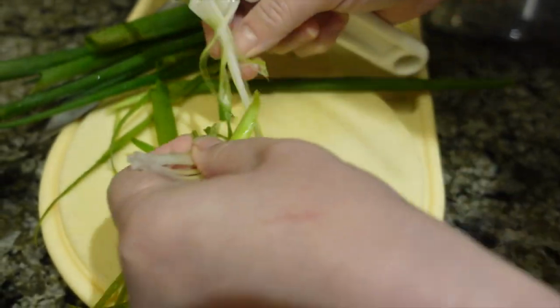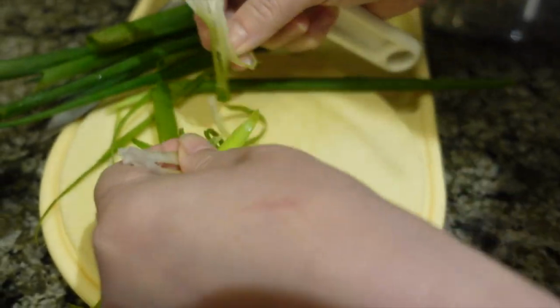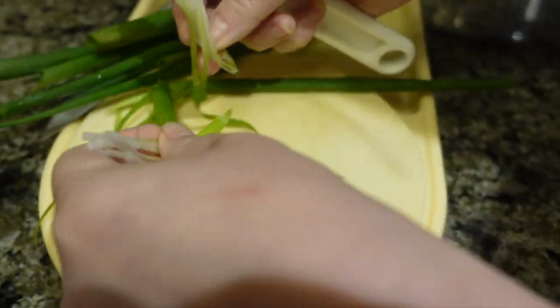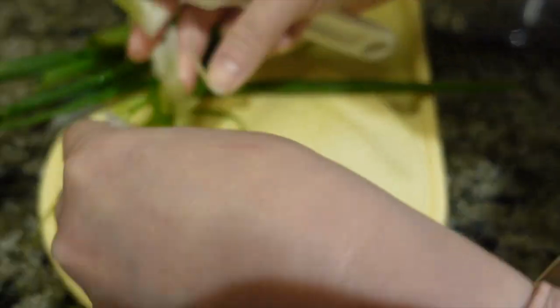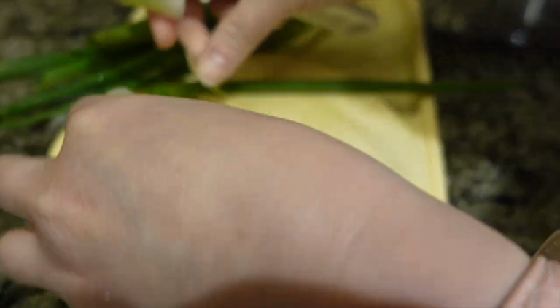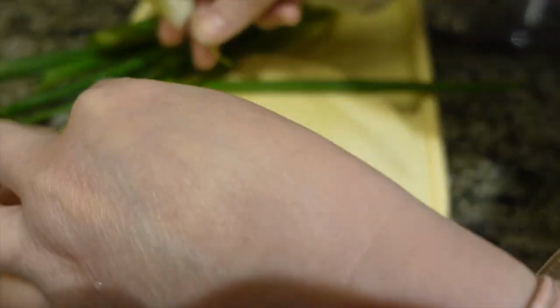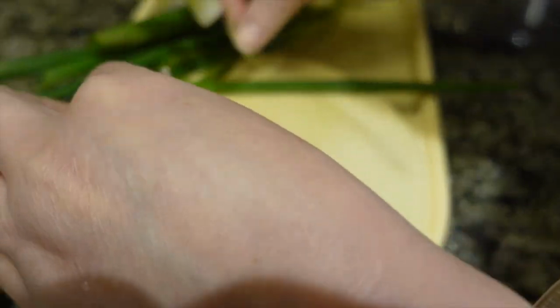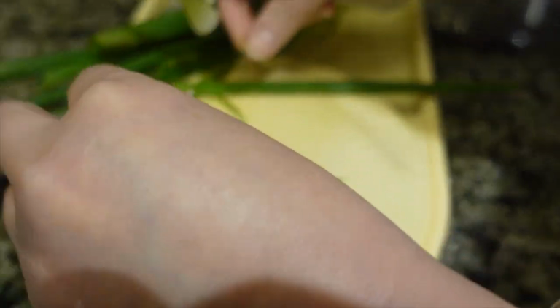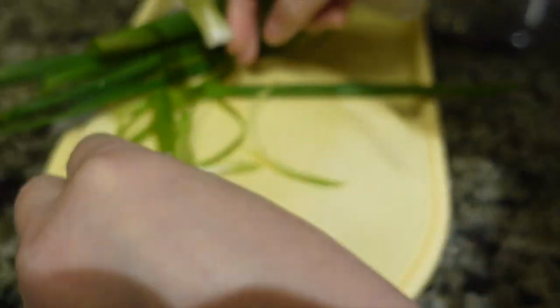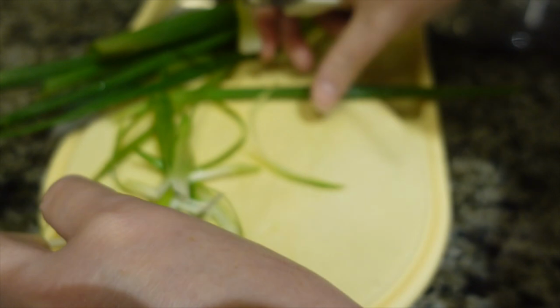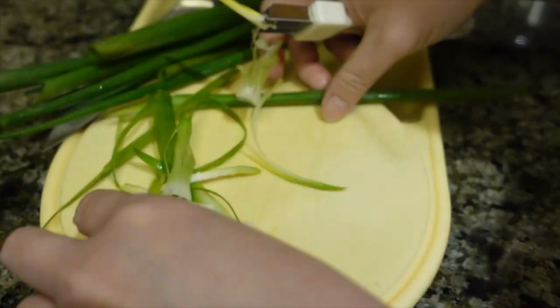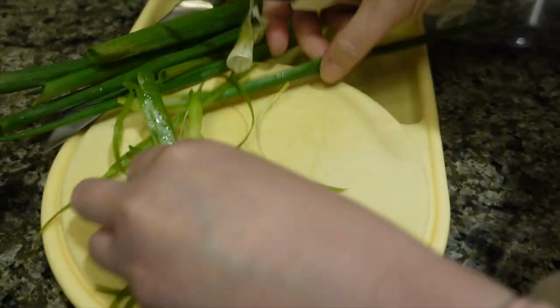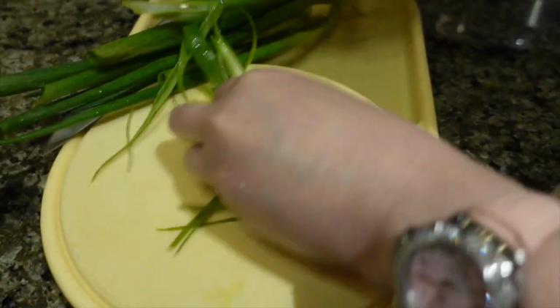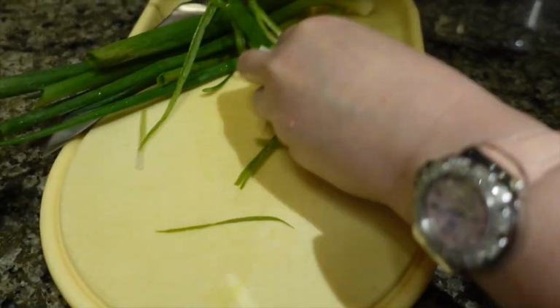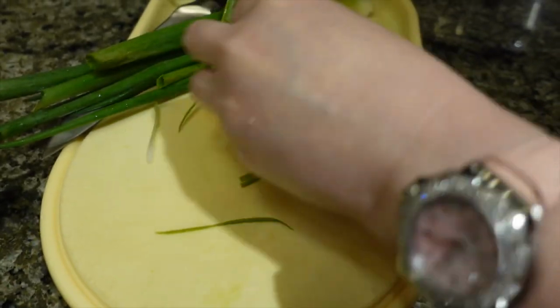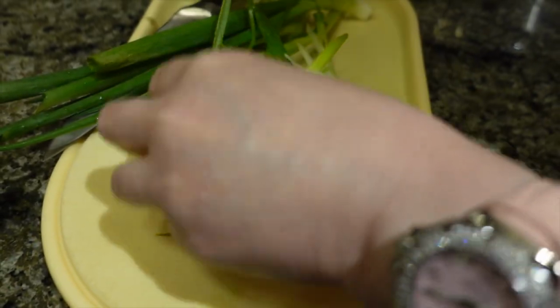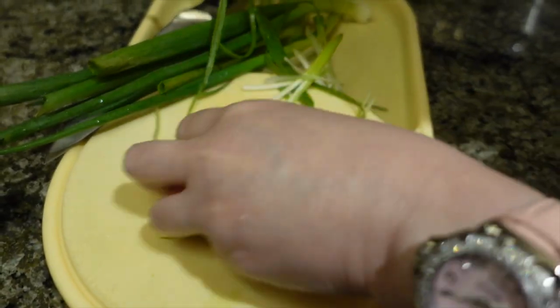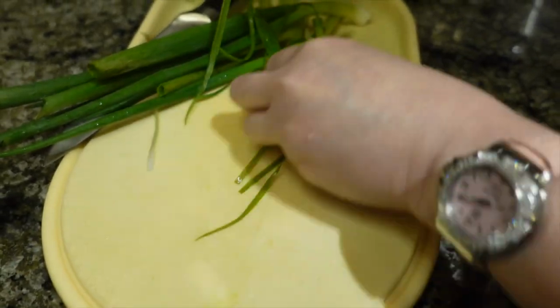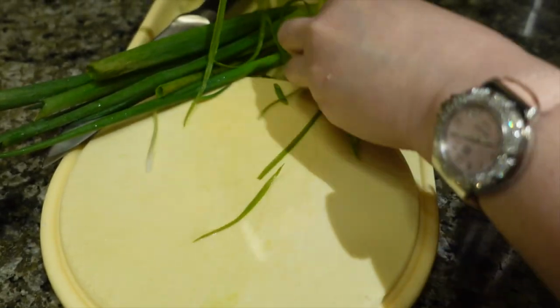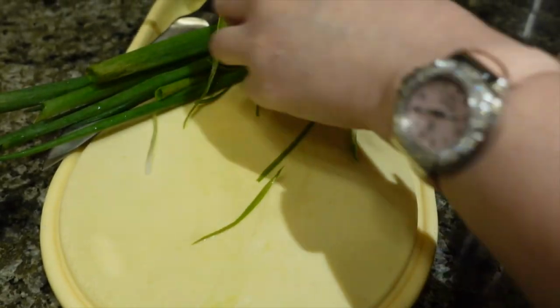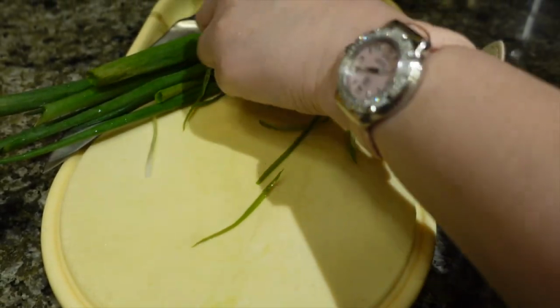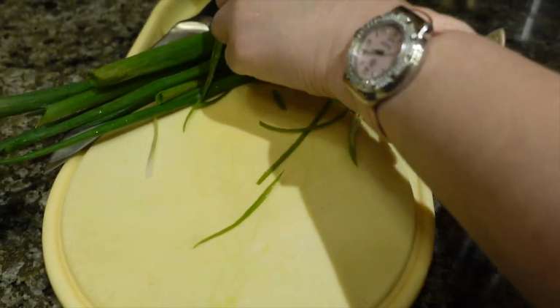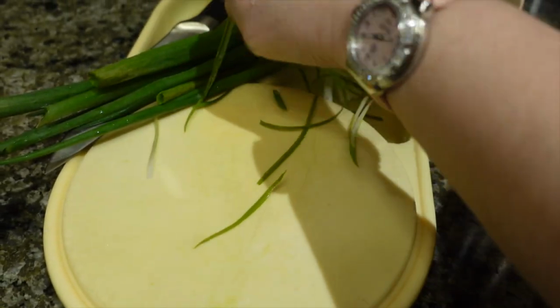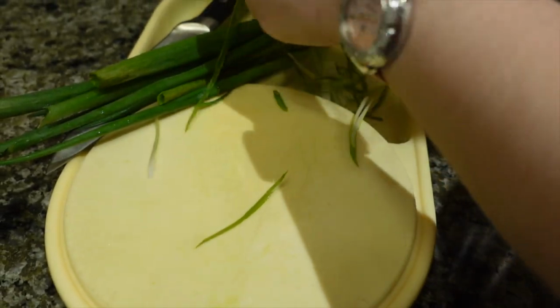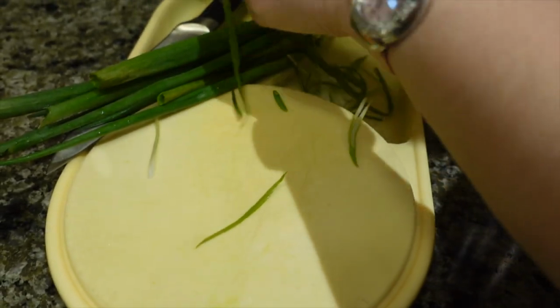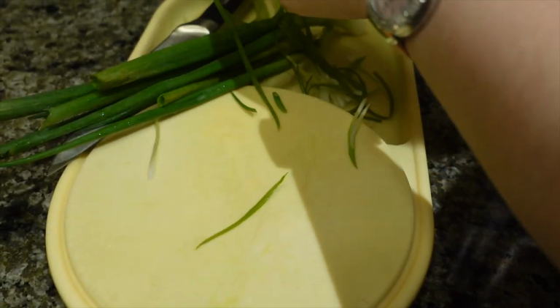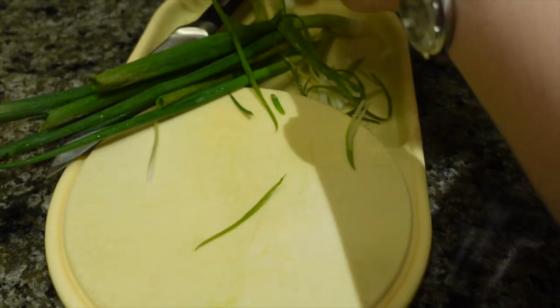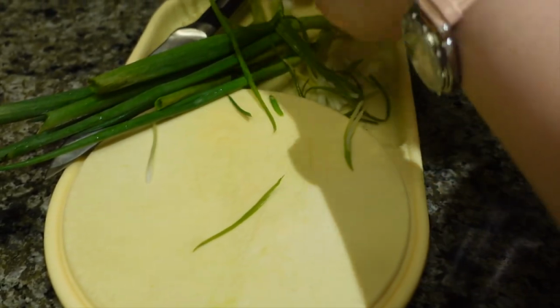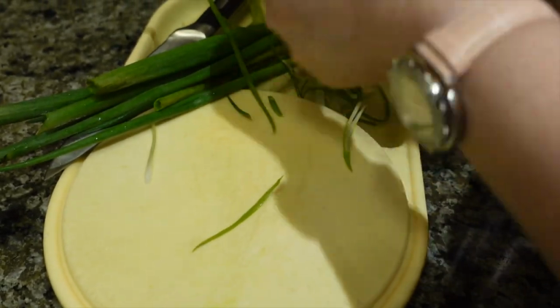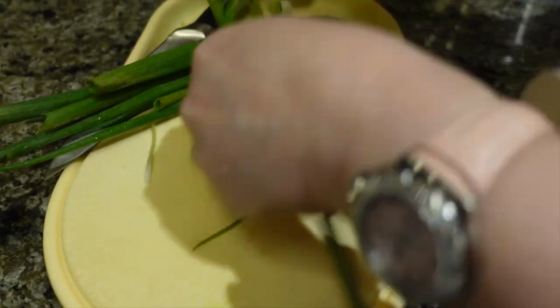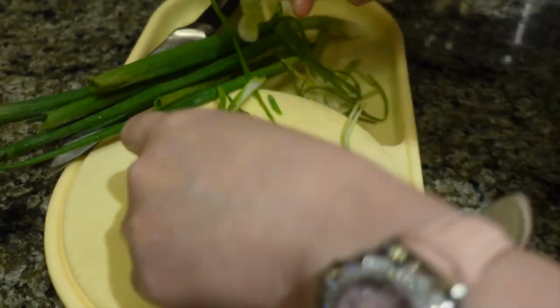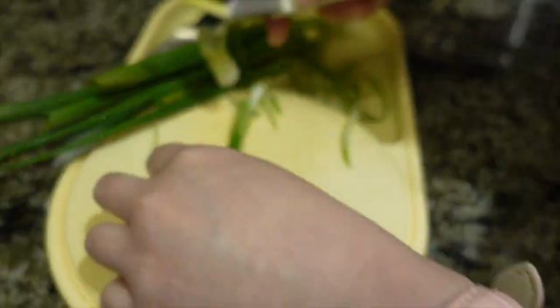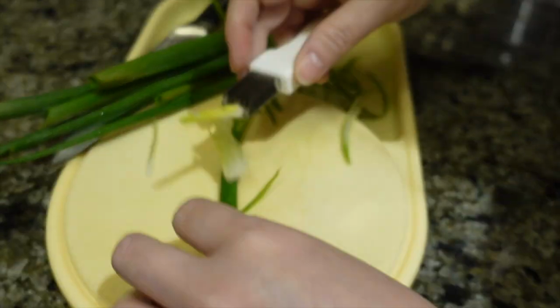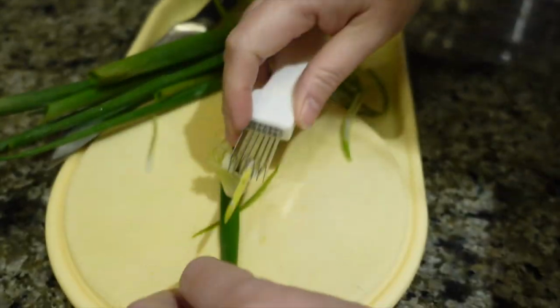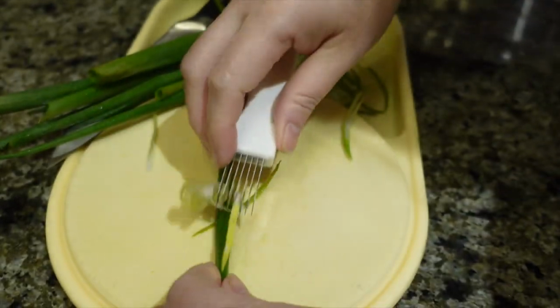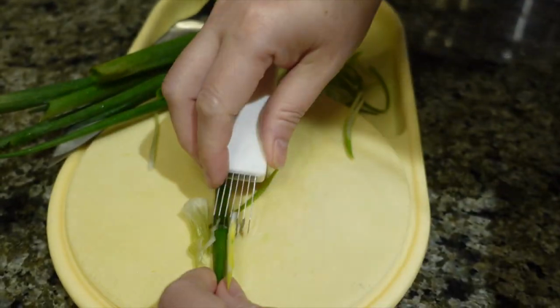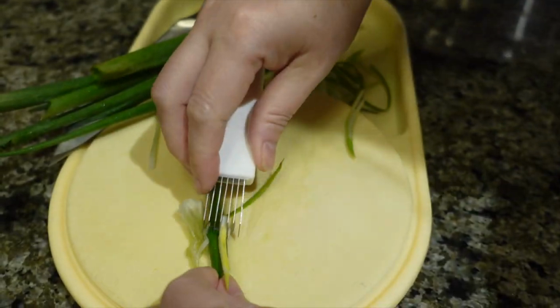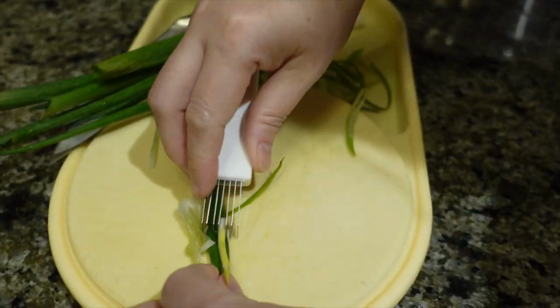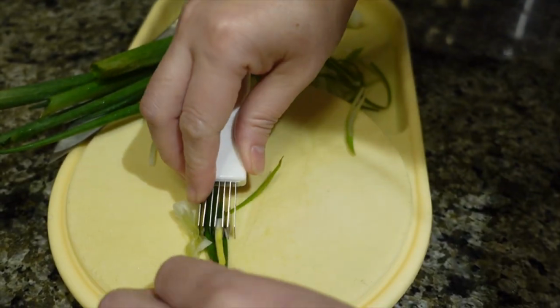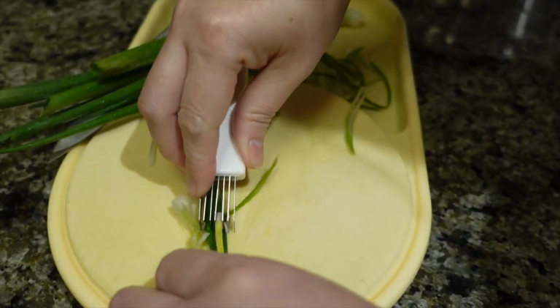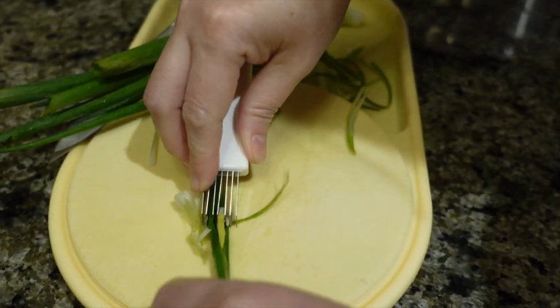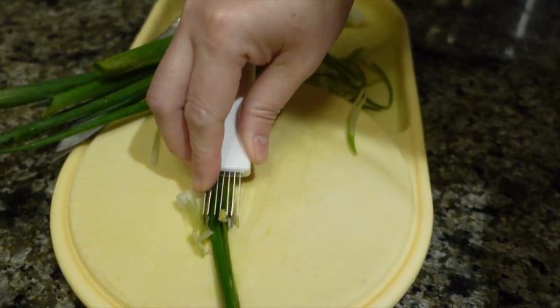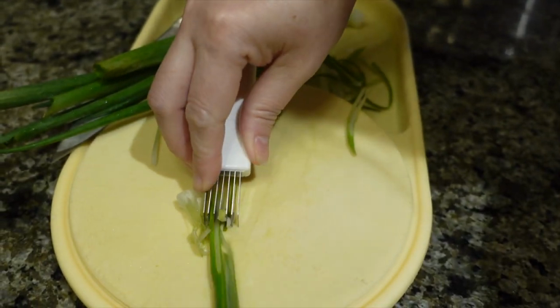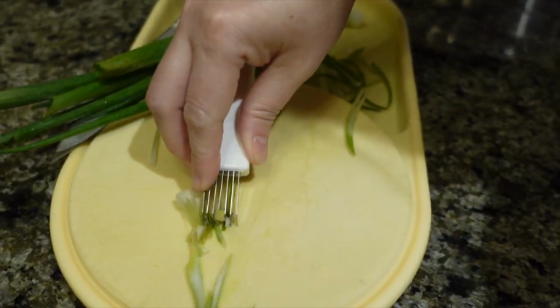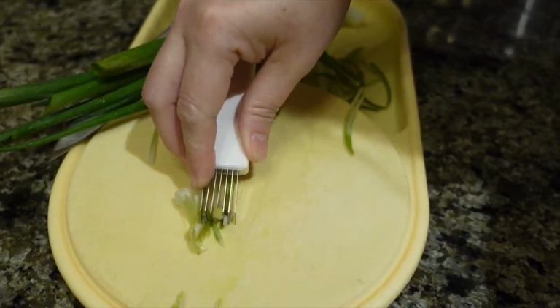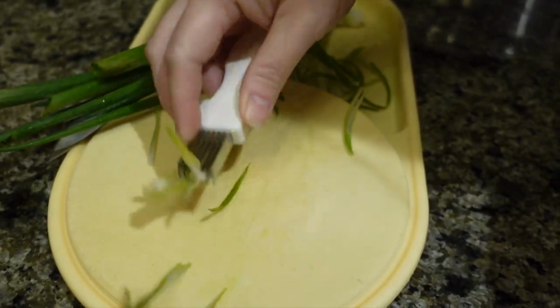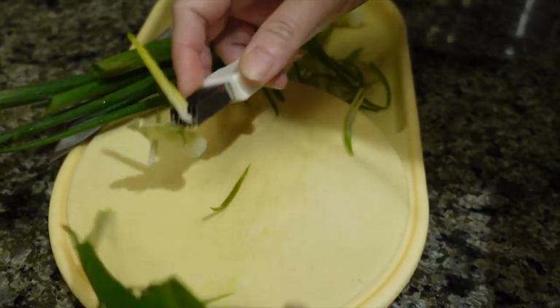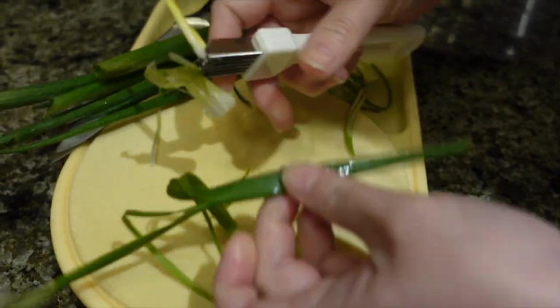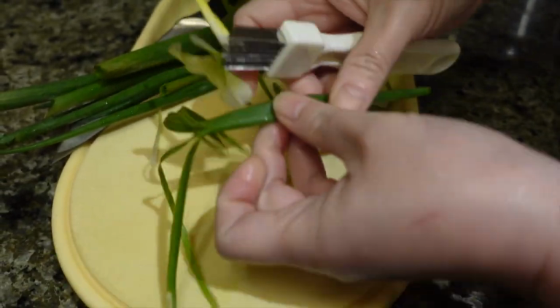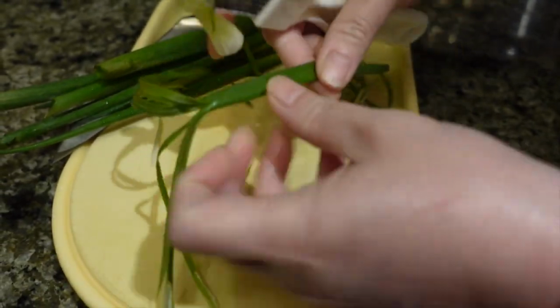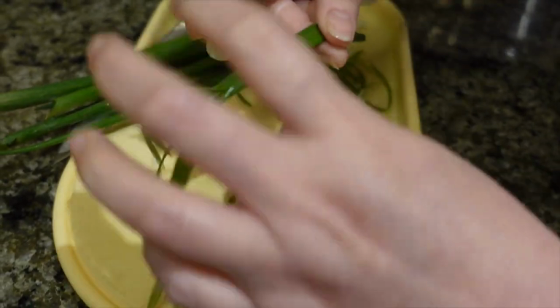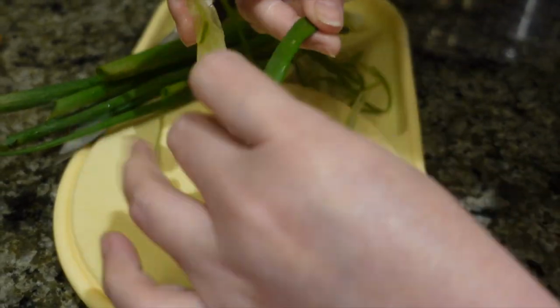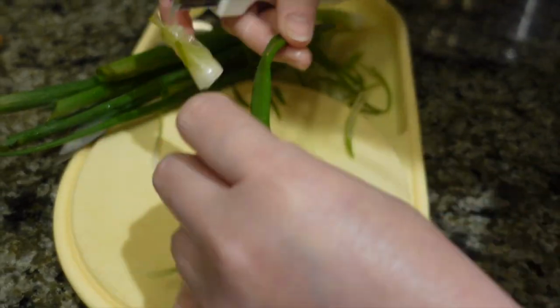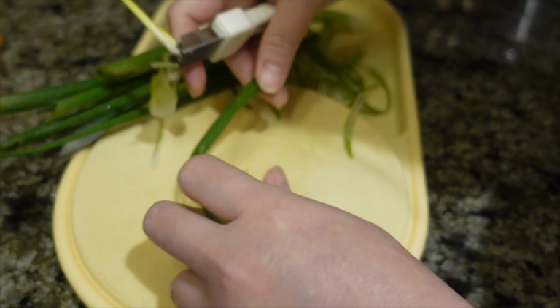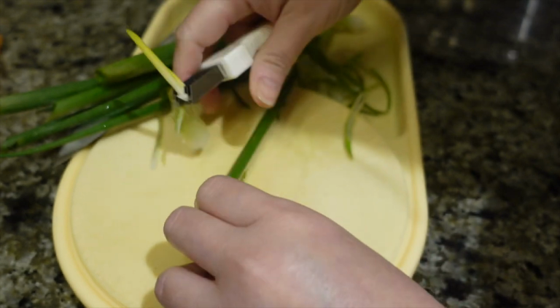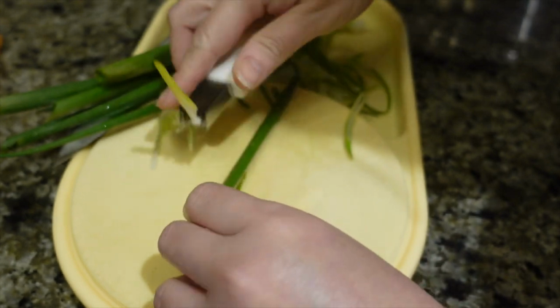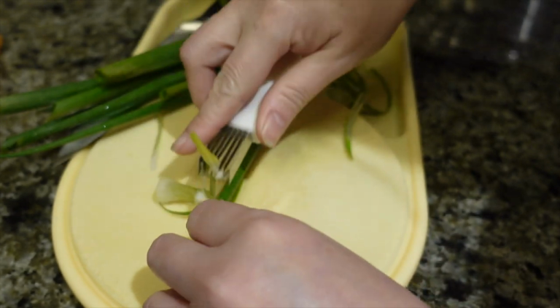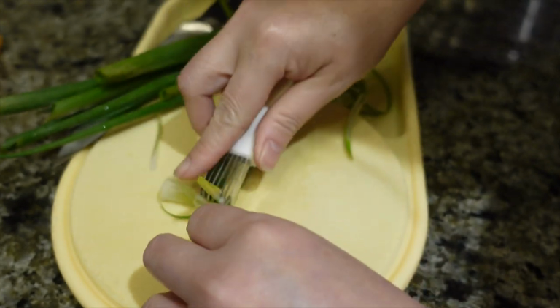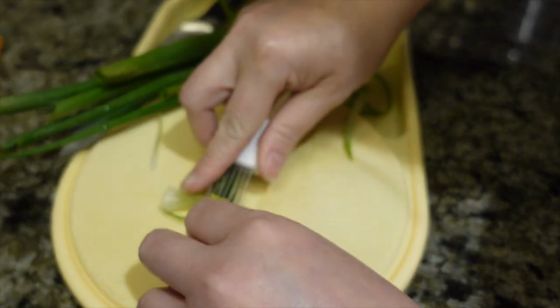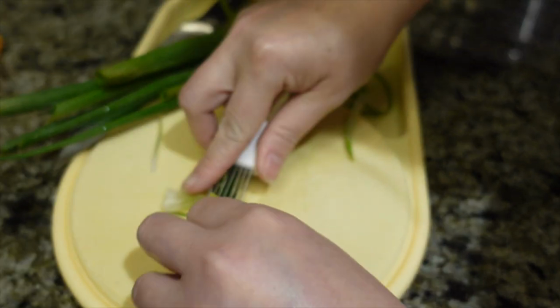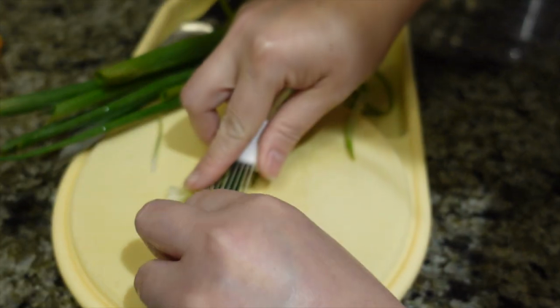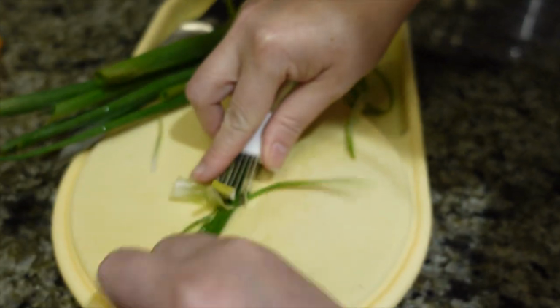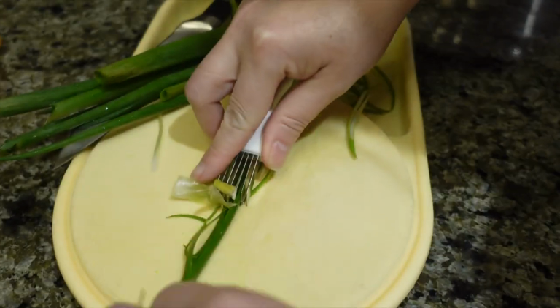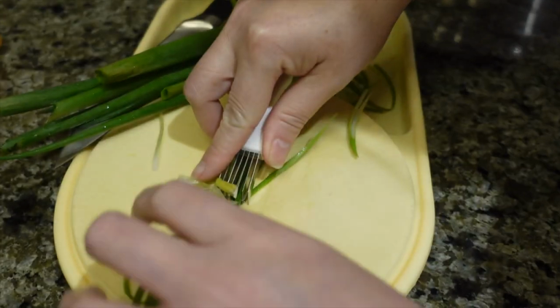Next, we're going to add 4 stalks of green onion, and we'll slice it up using a Japanese green onion slicer.